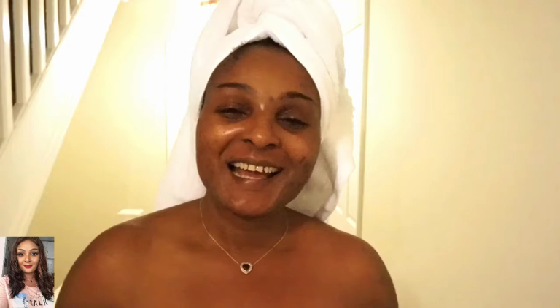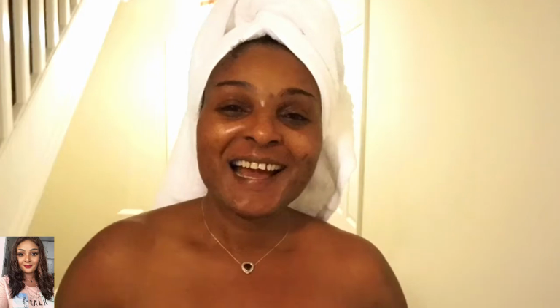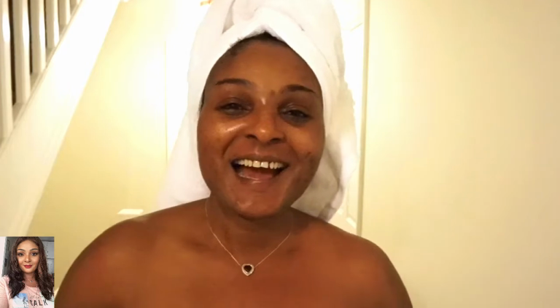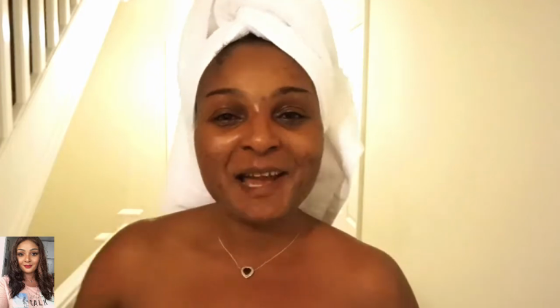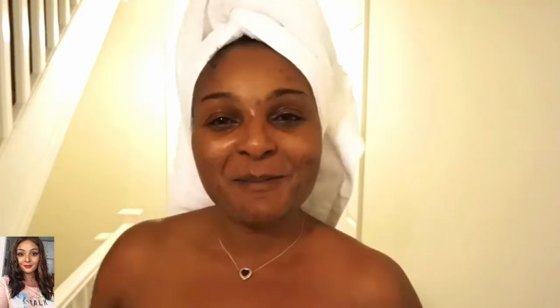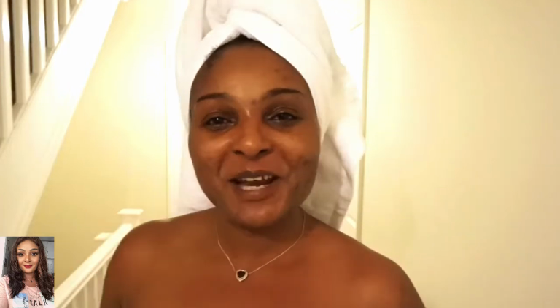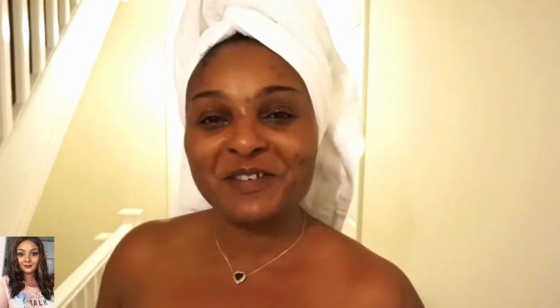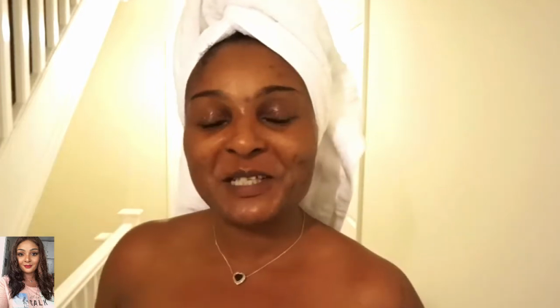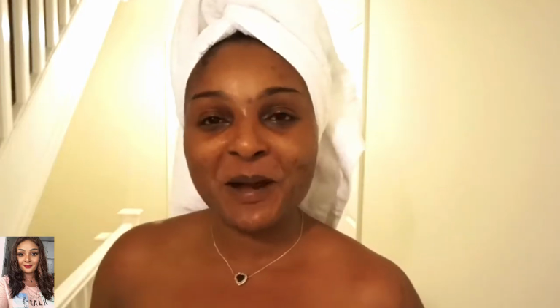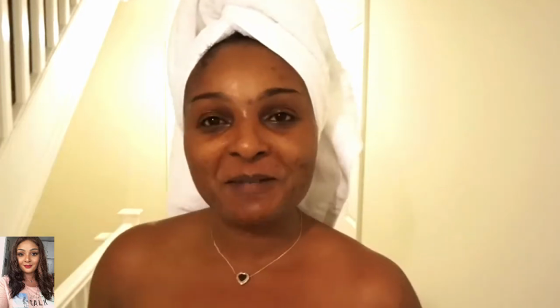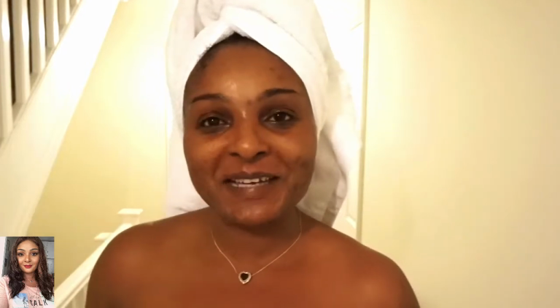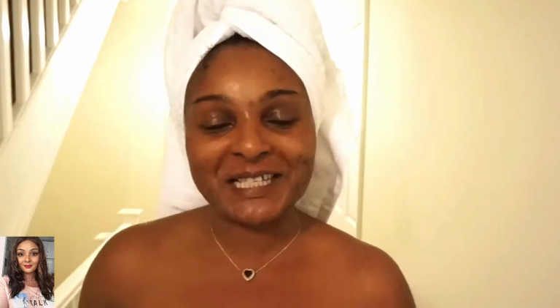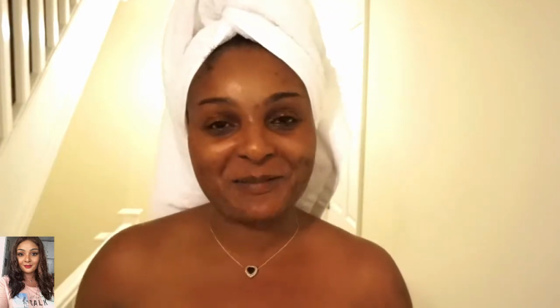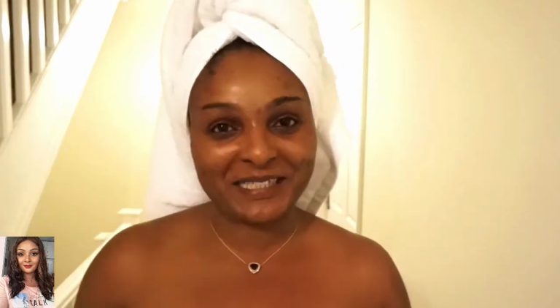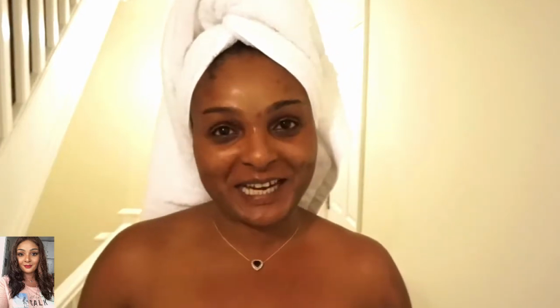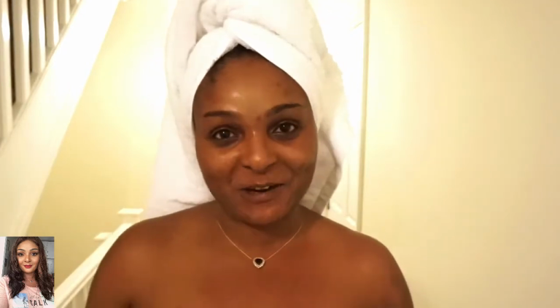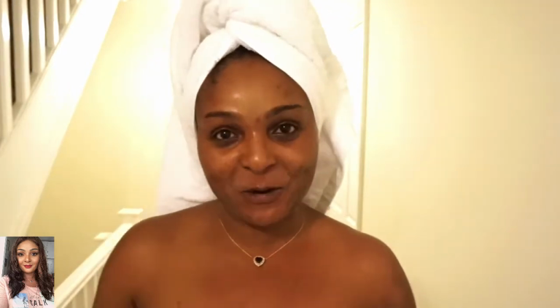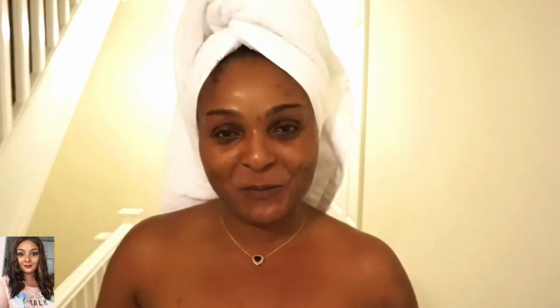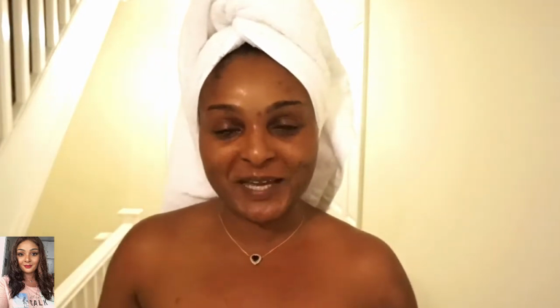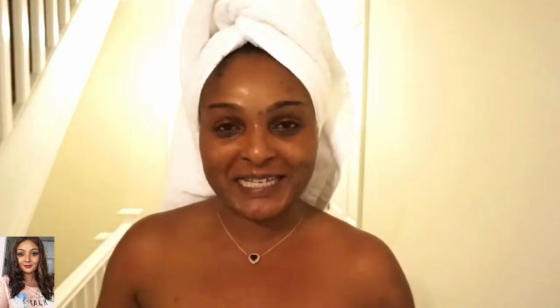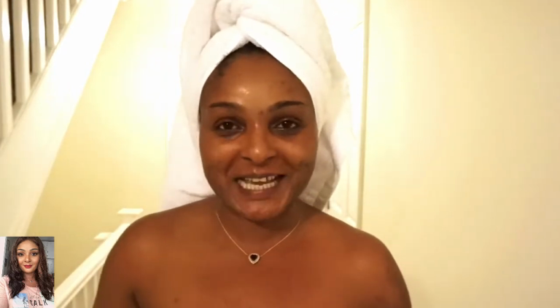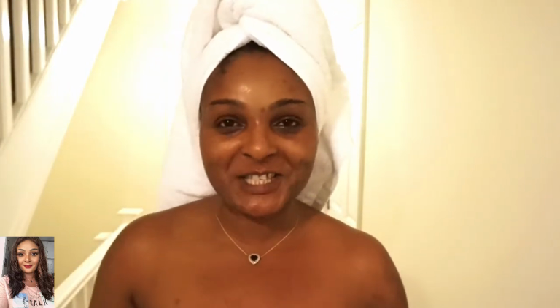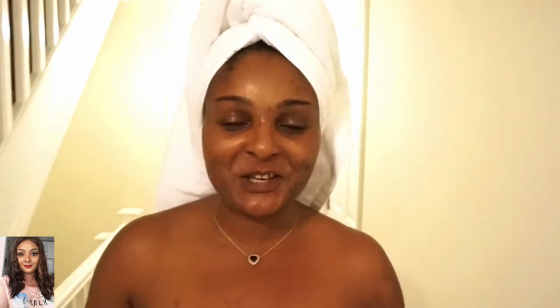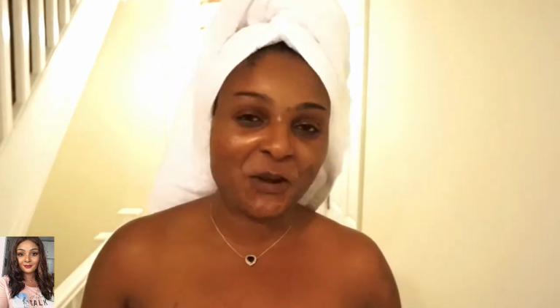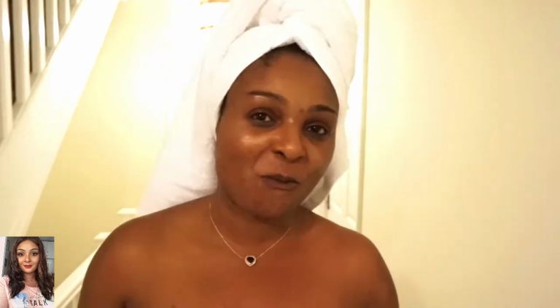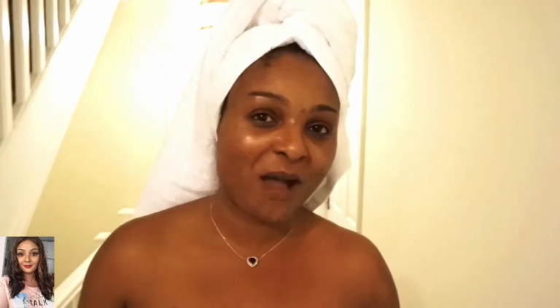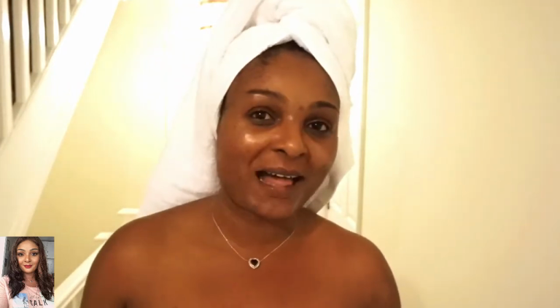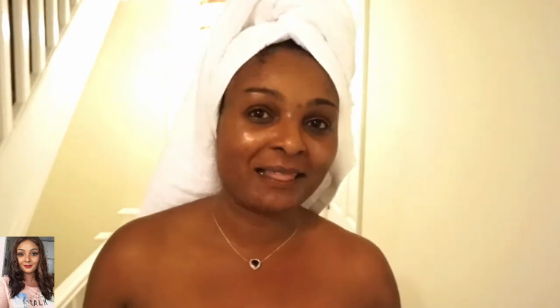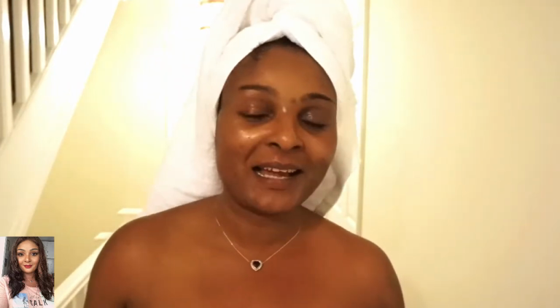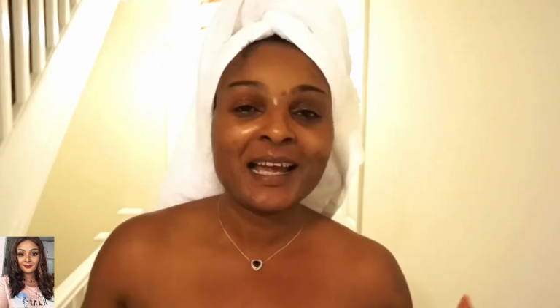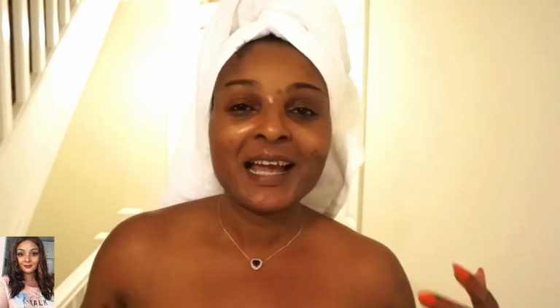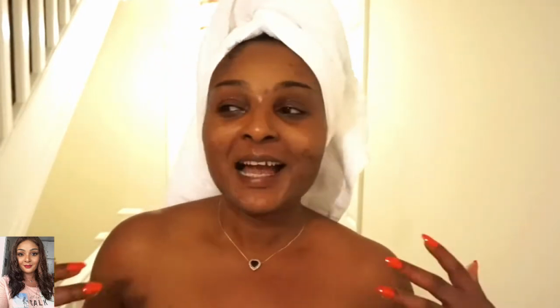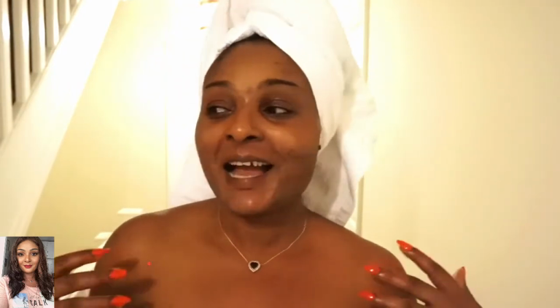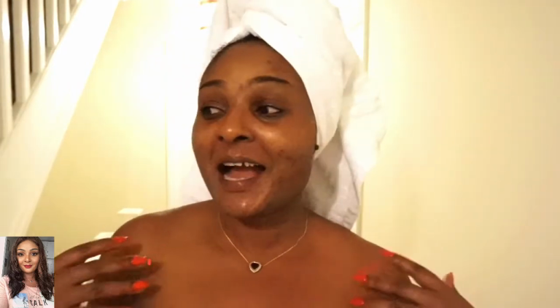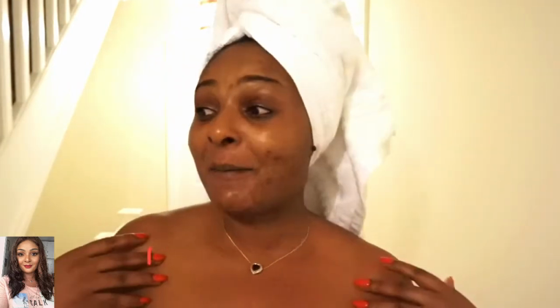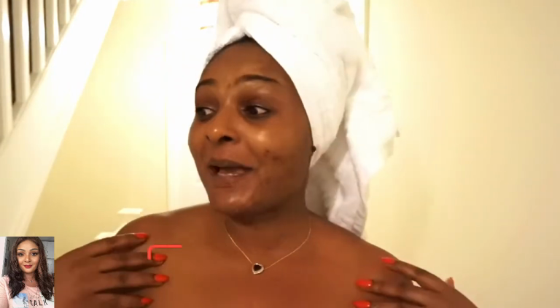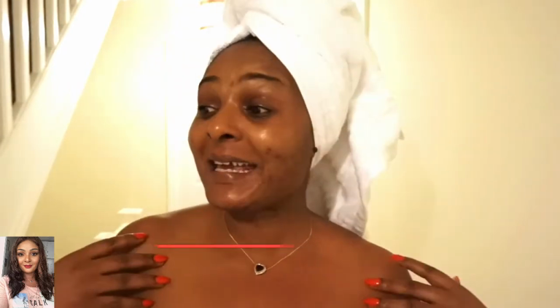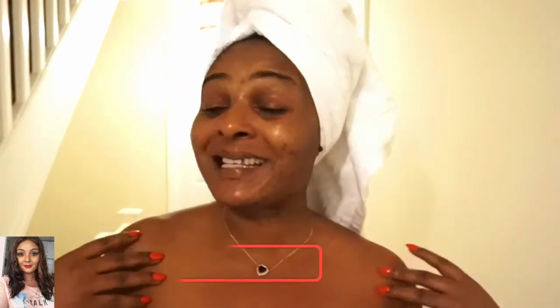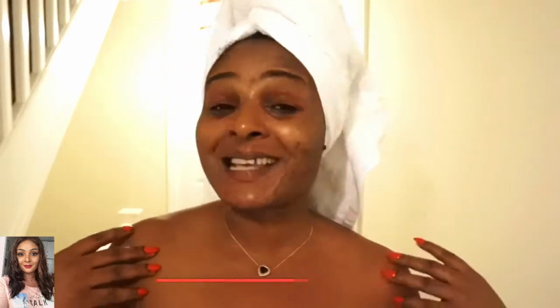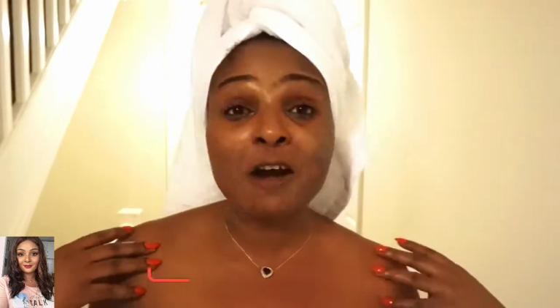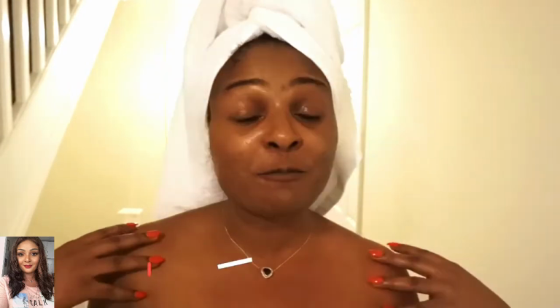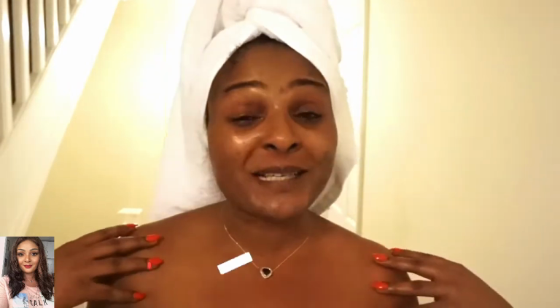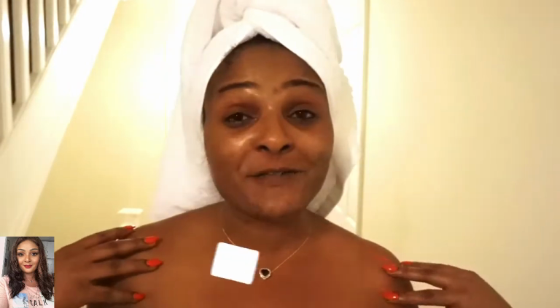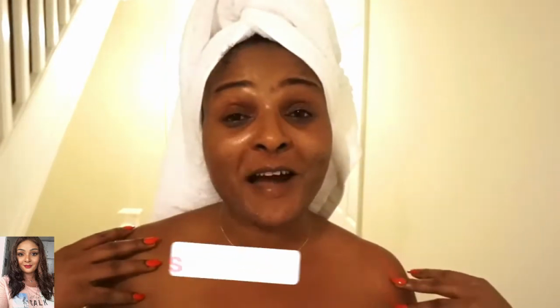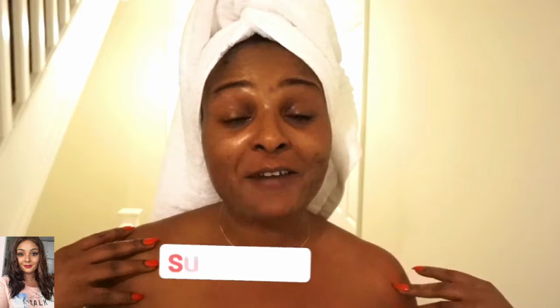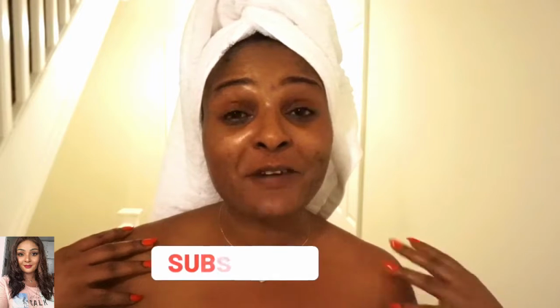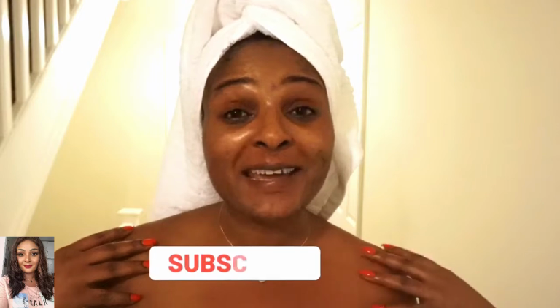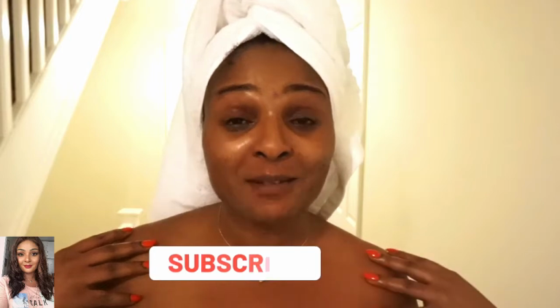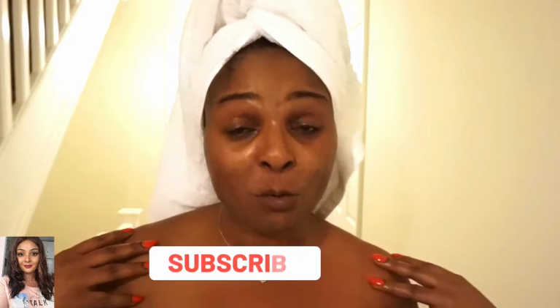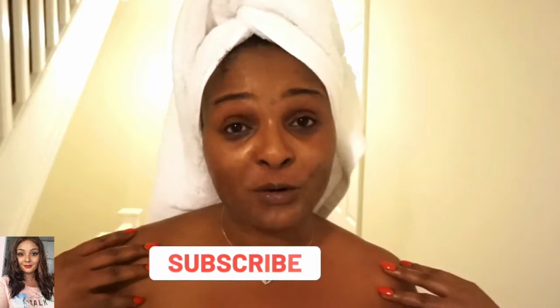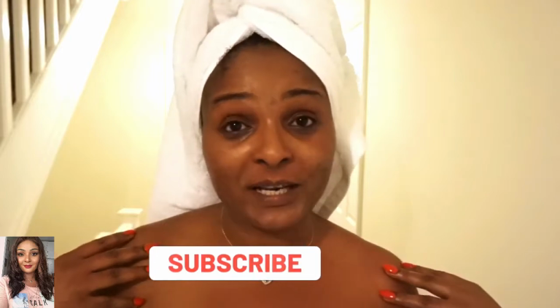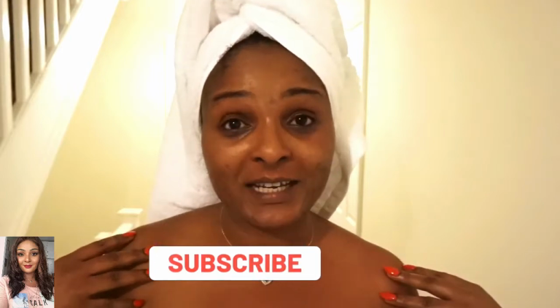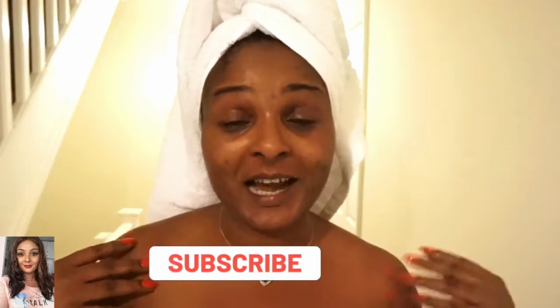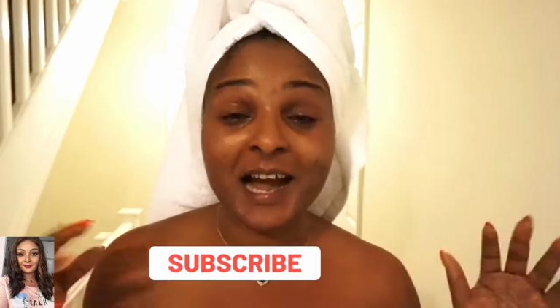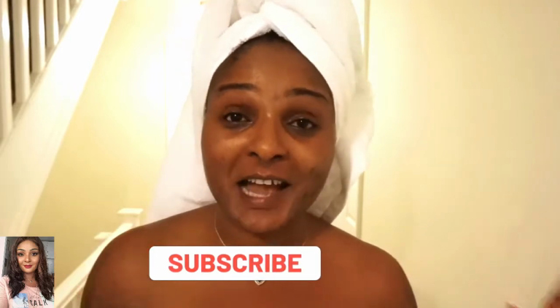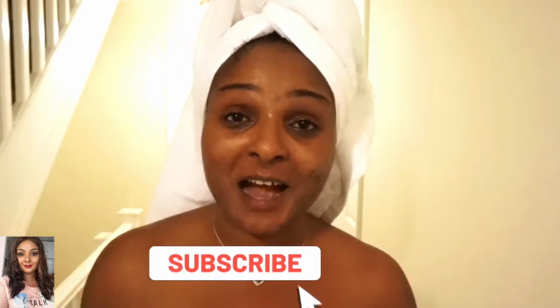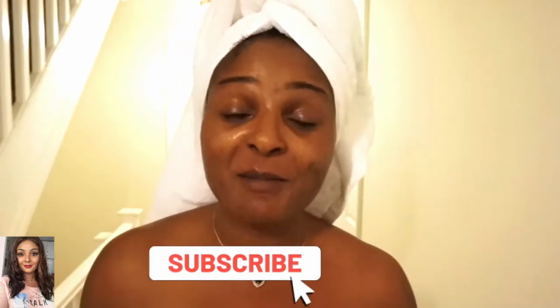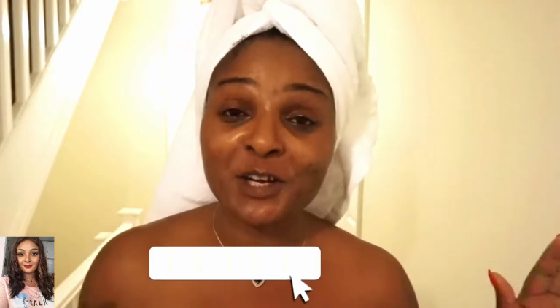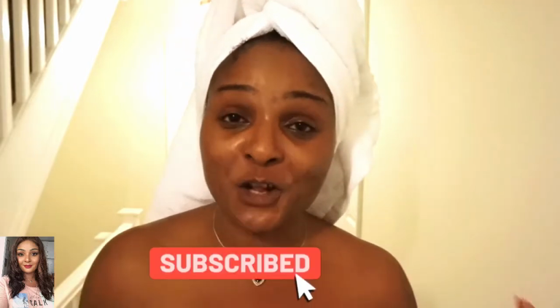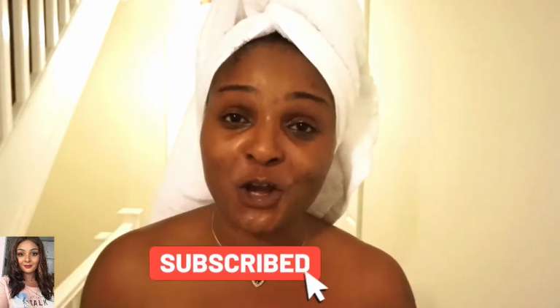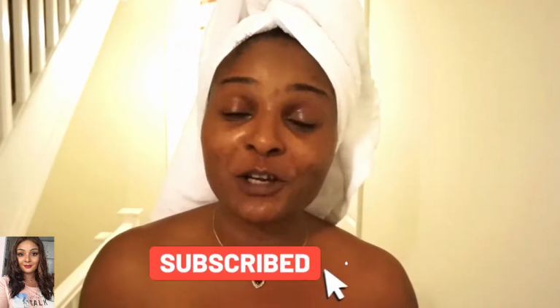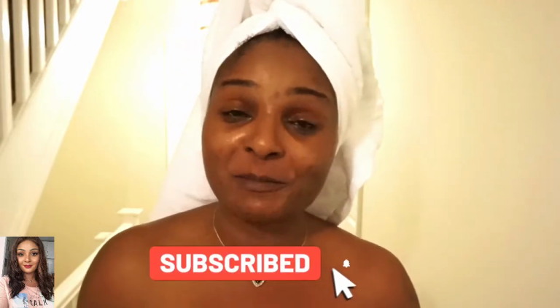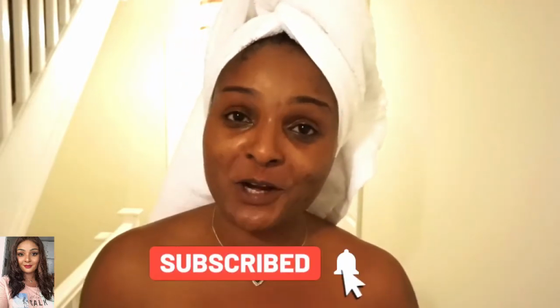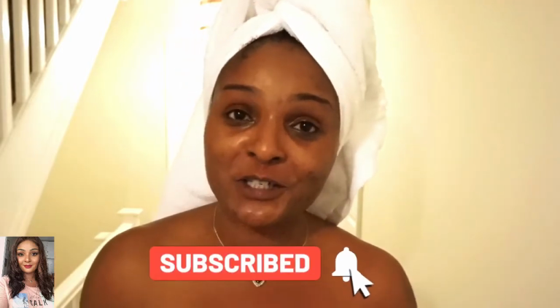Hi my lovelies, welcome again to my channel. I hope you guys are doing well. It's half past five in the morning — I am an early bird.